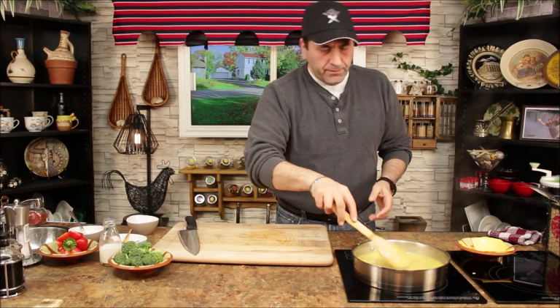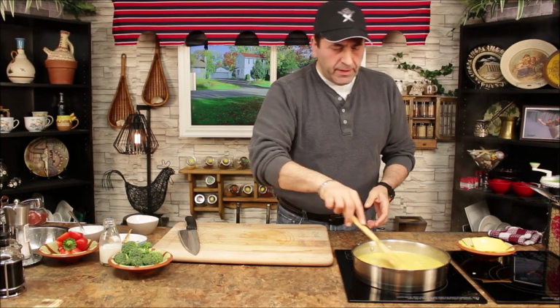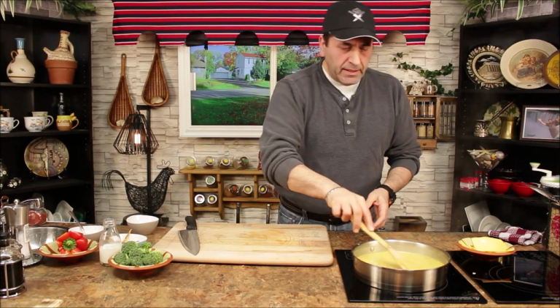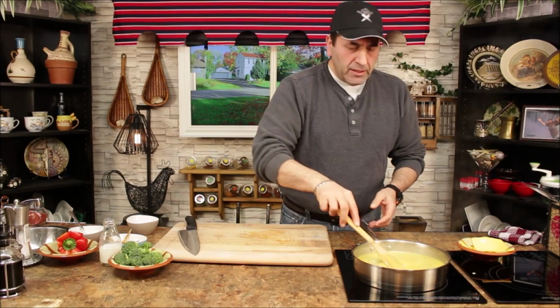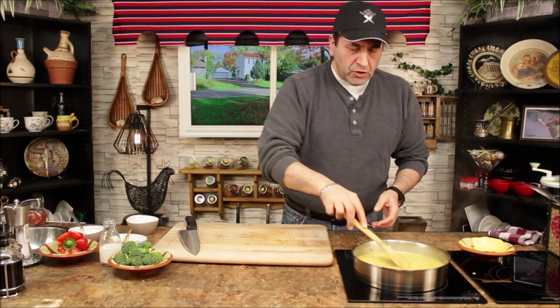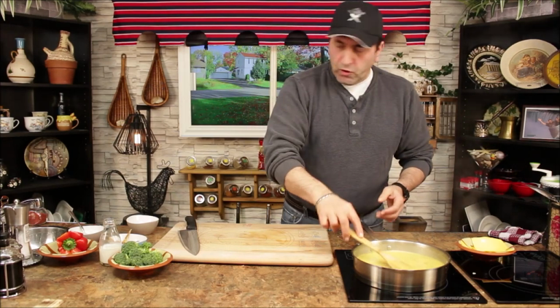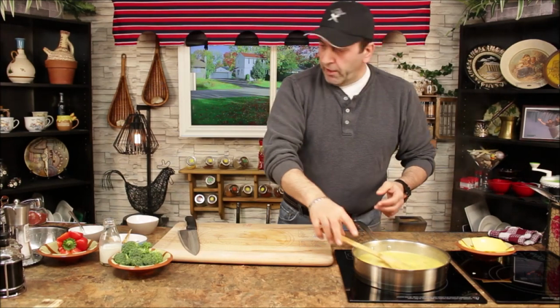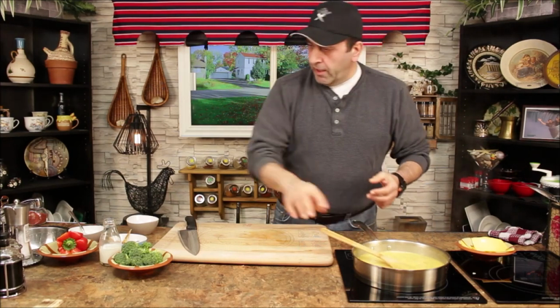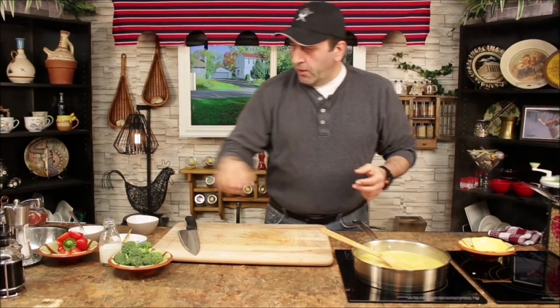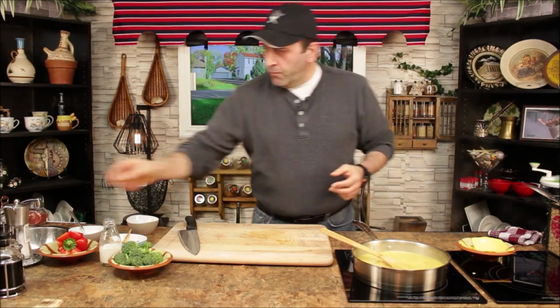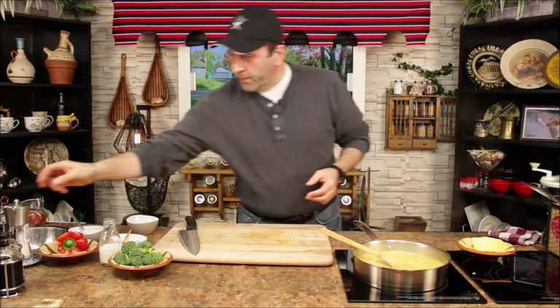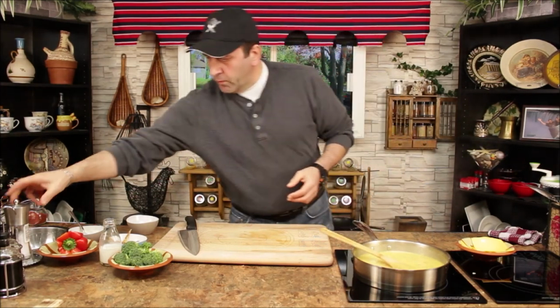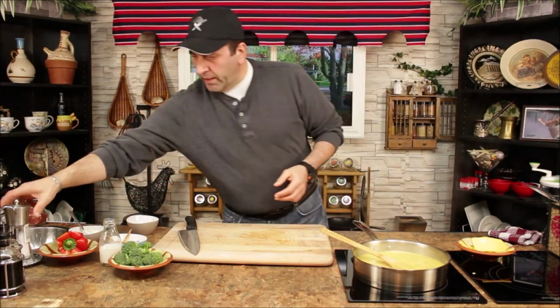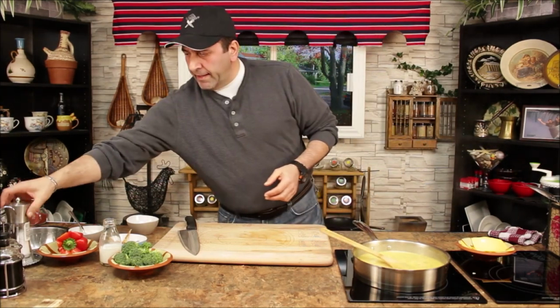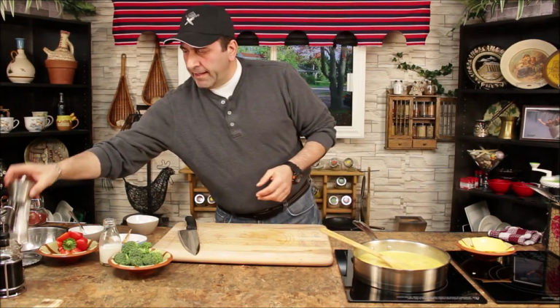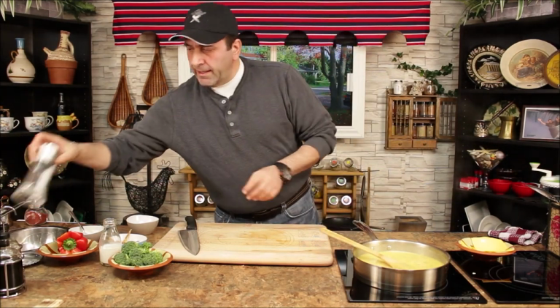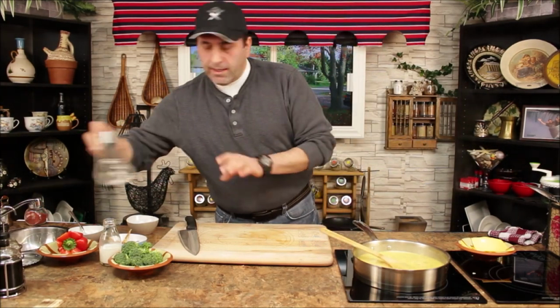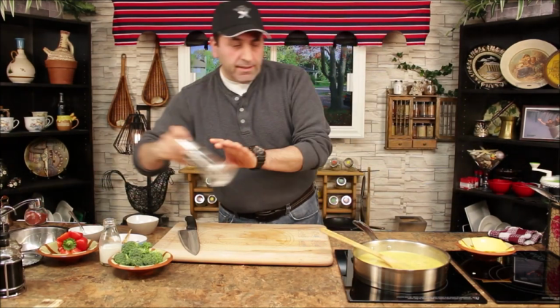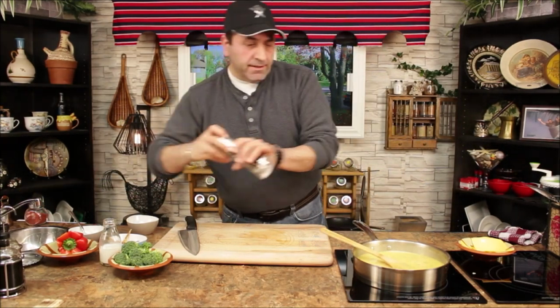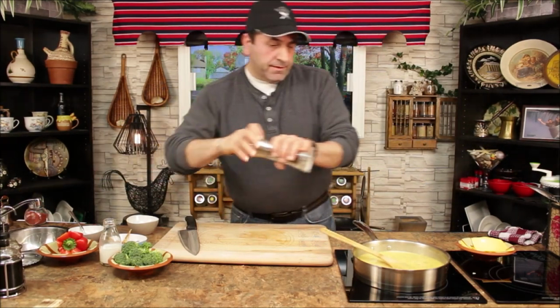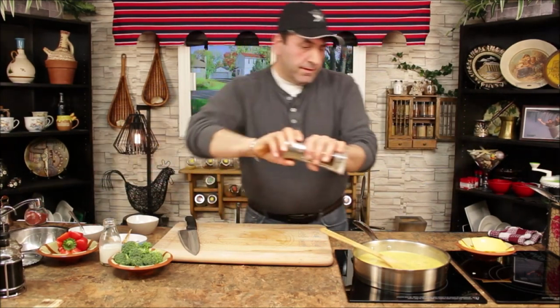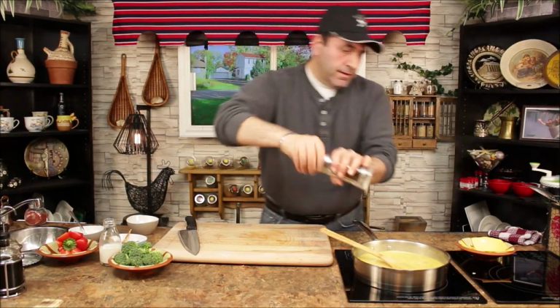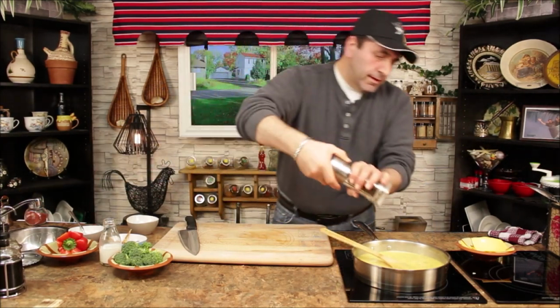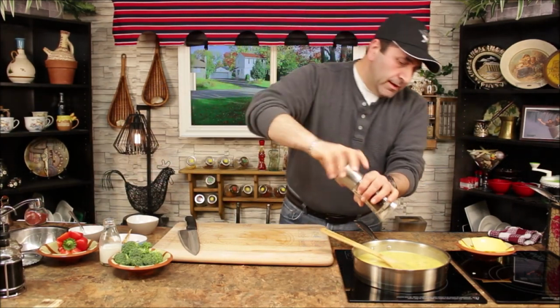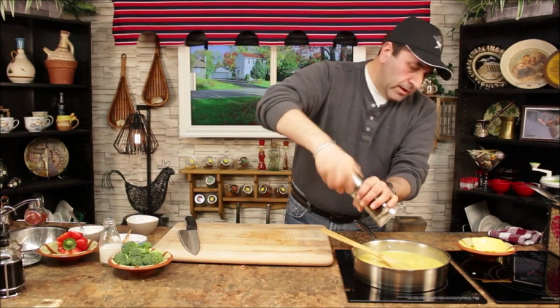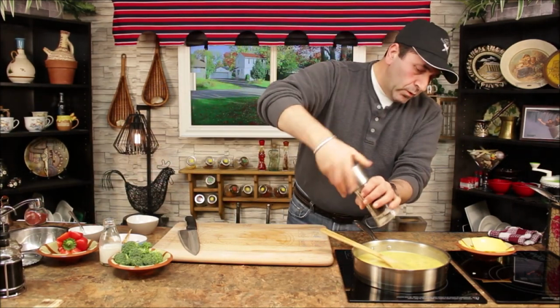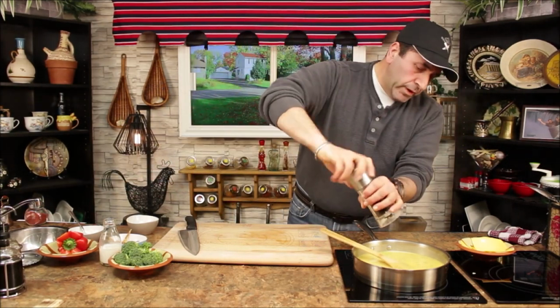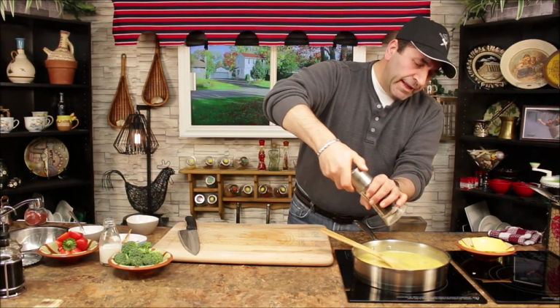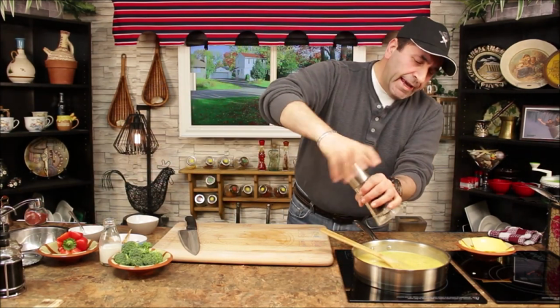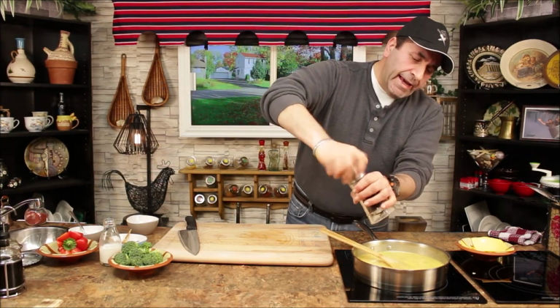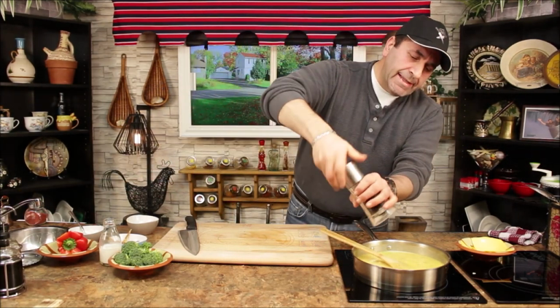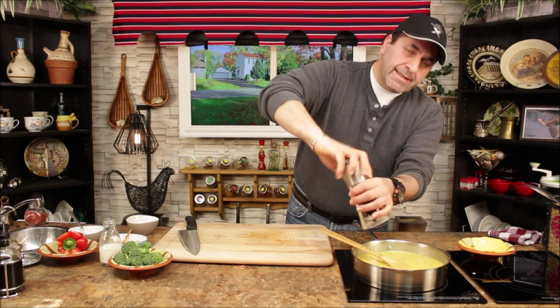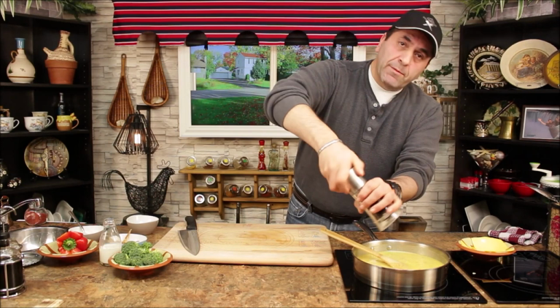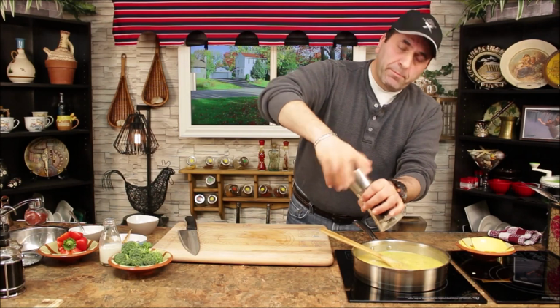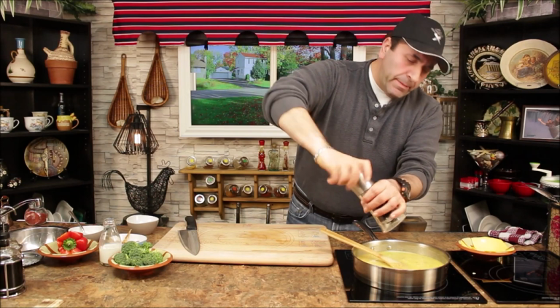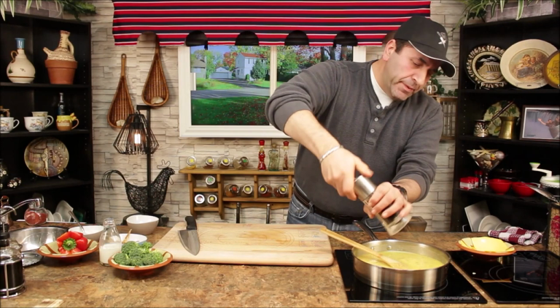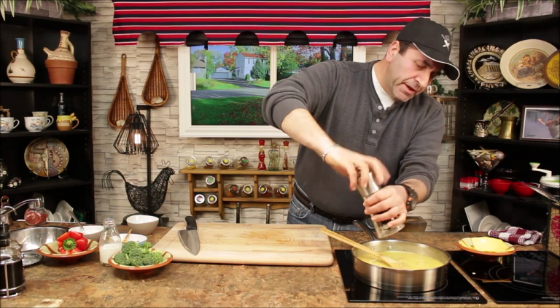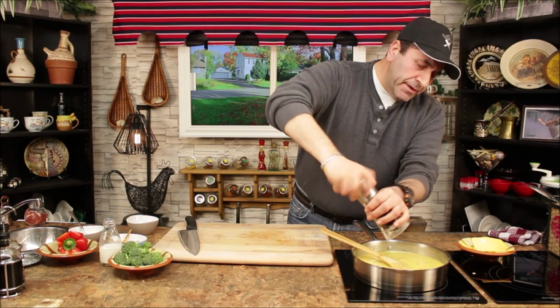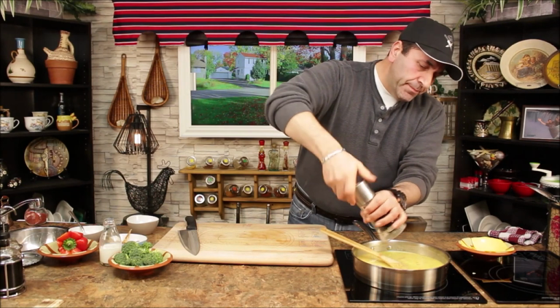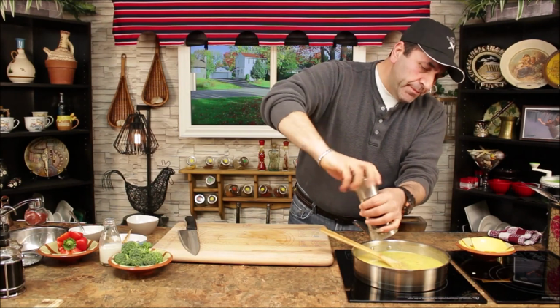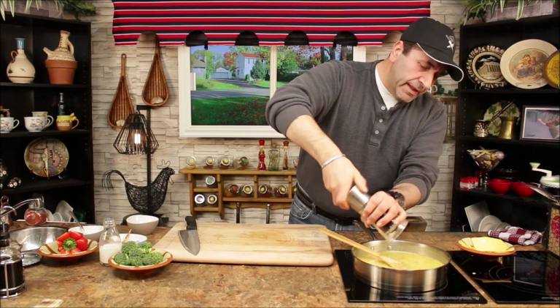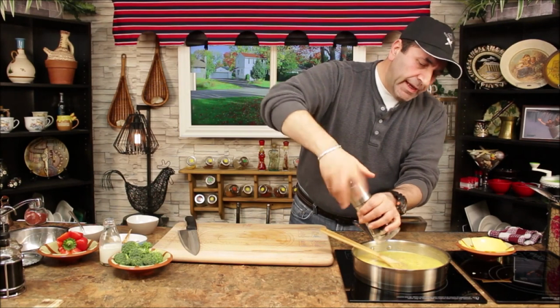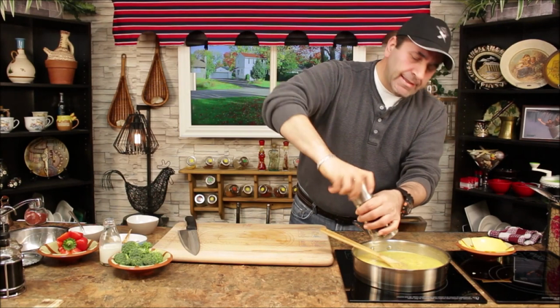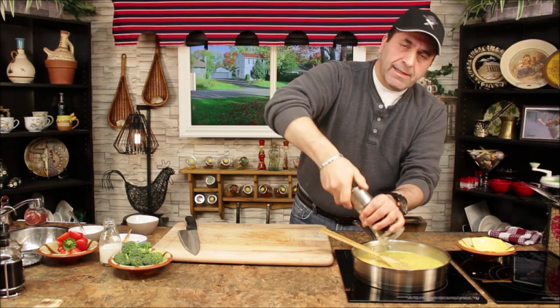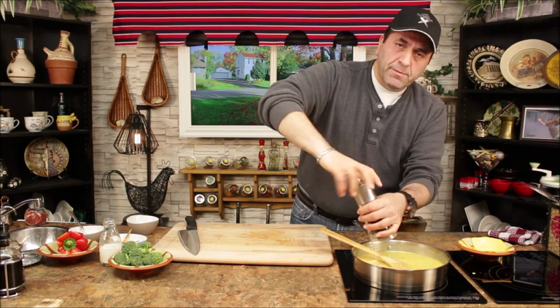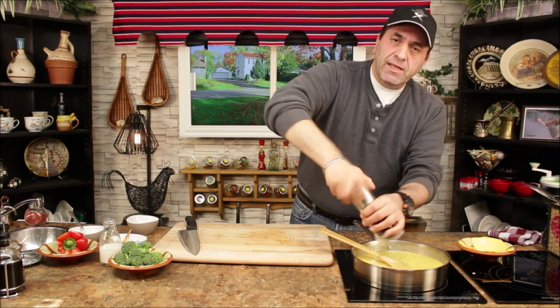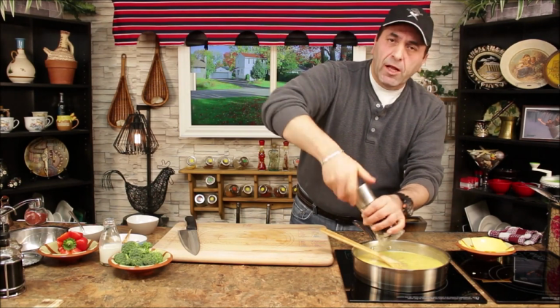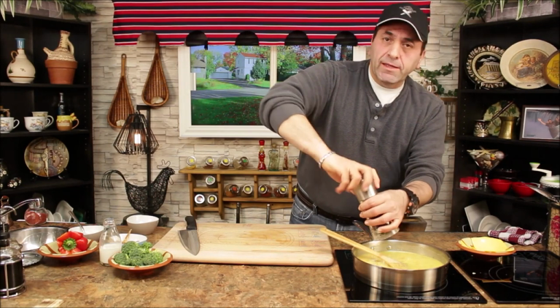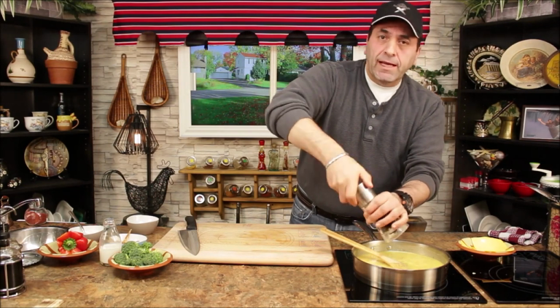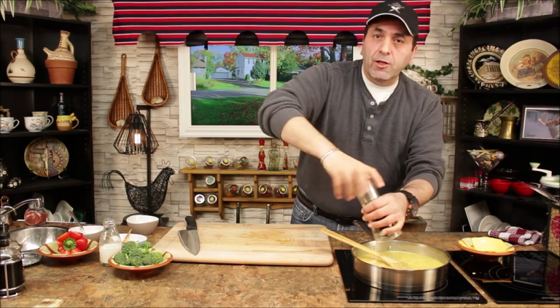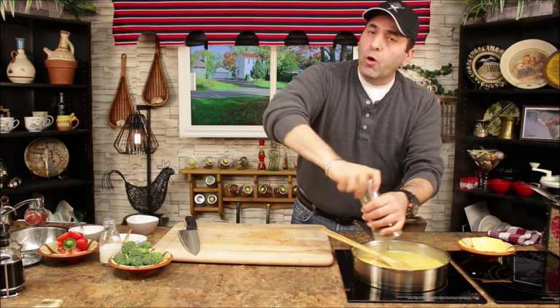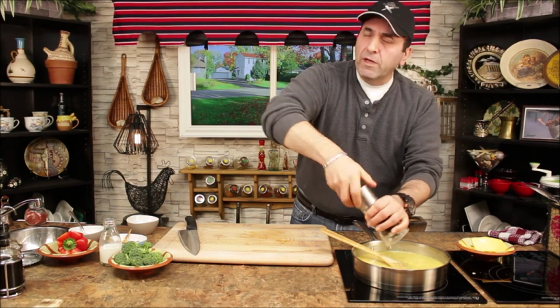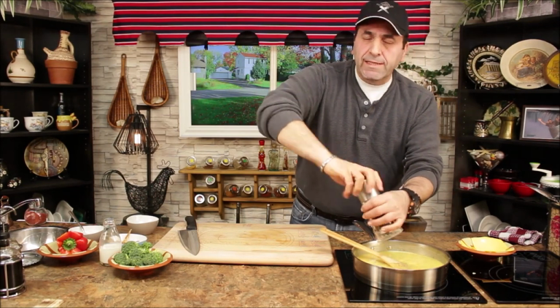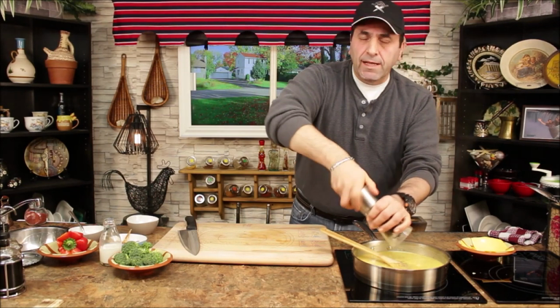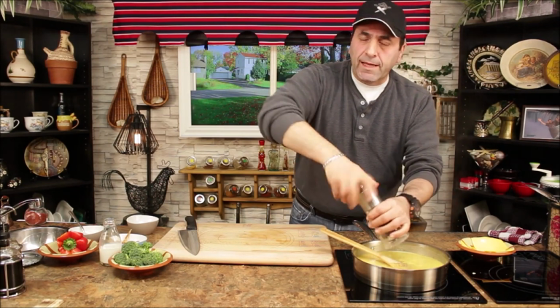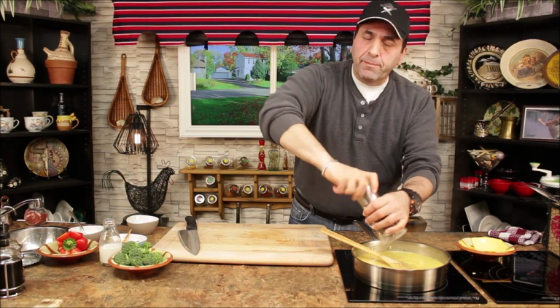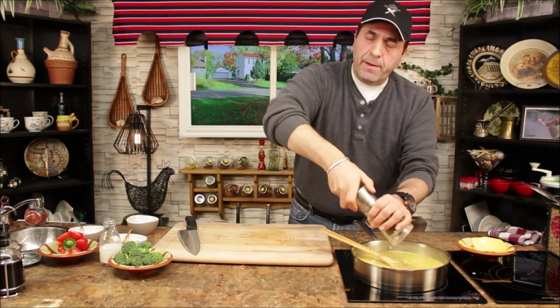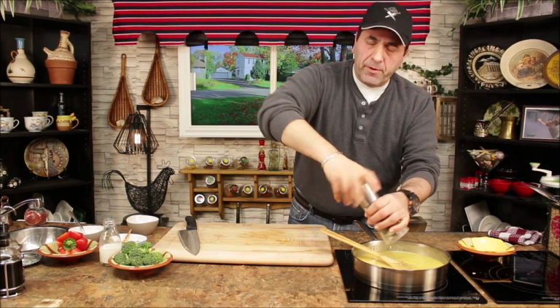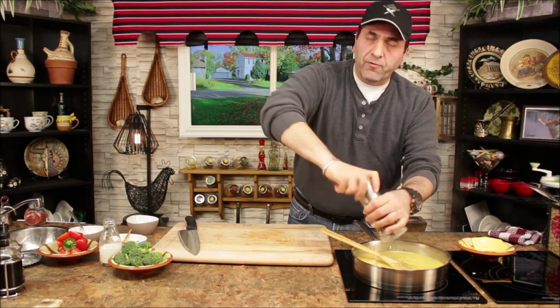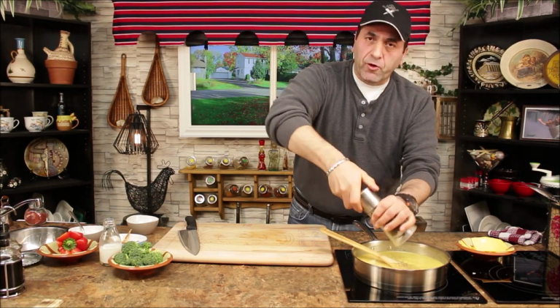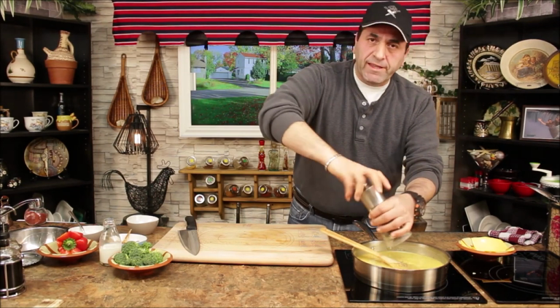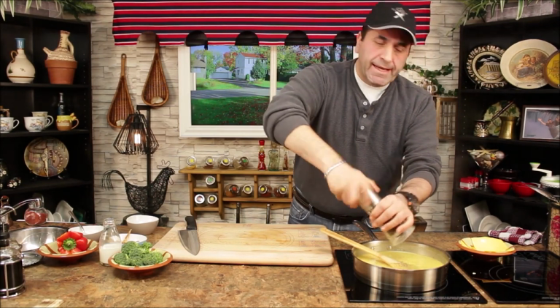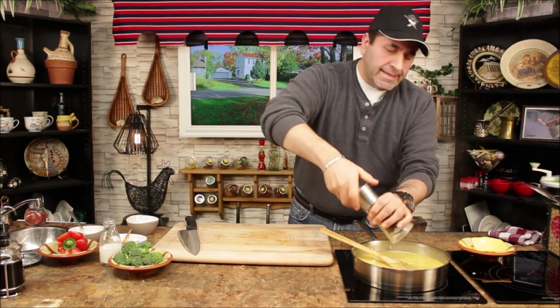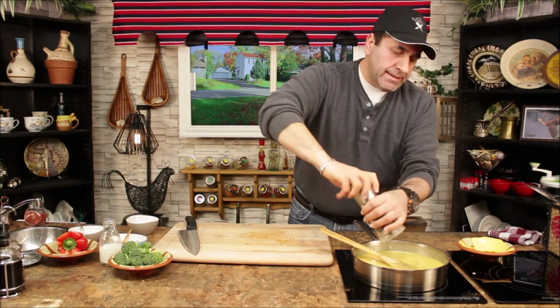Now we're going to add some pepper and some salt — always salt and pepper to taste.